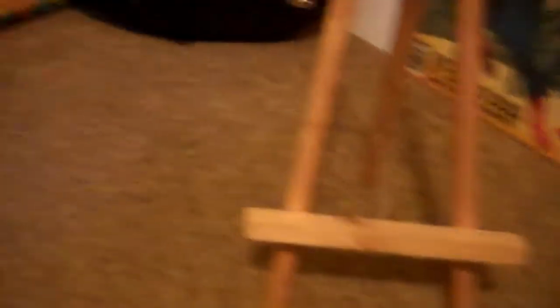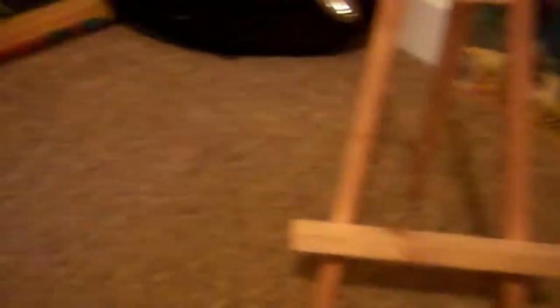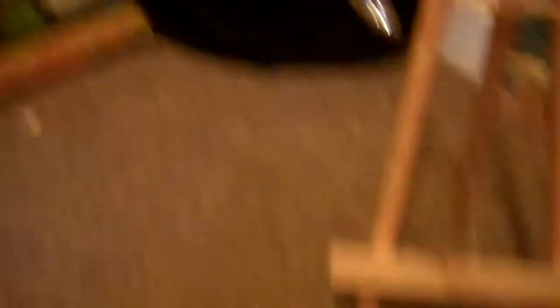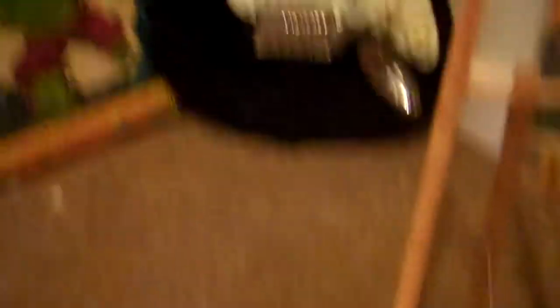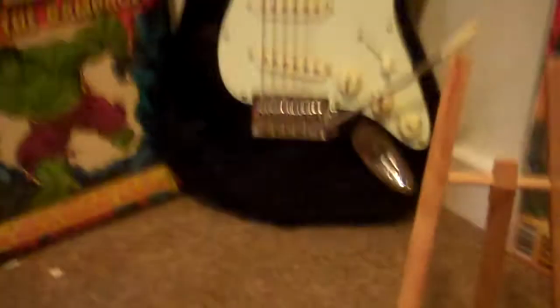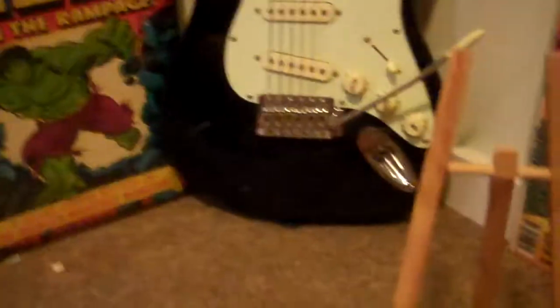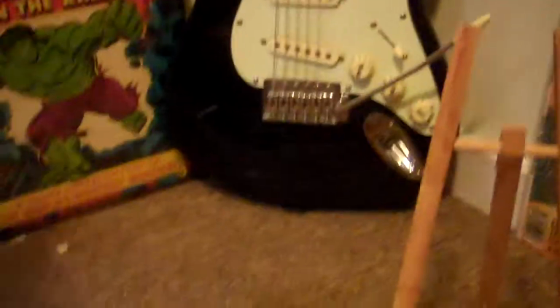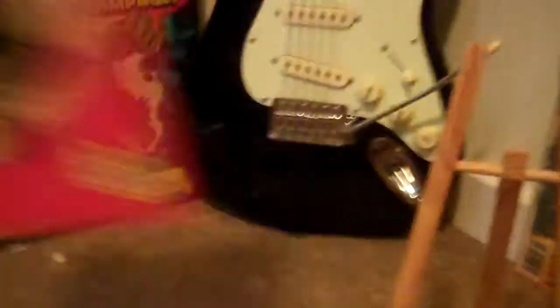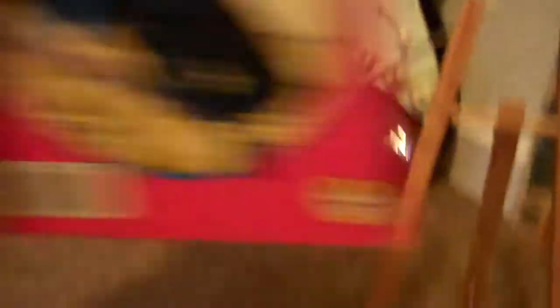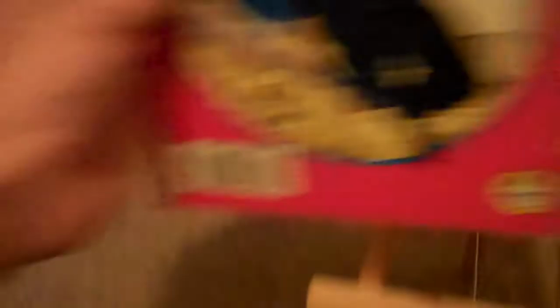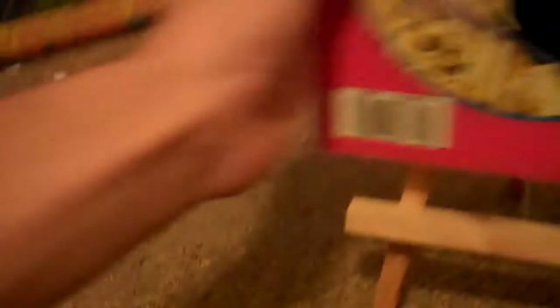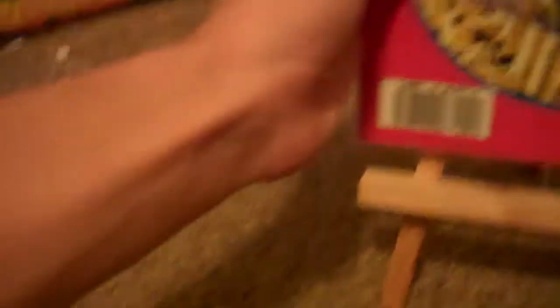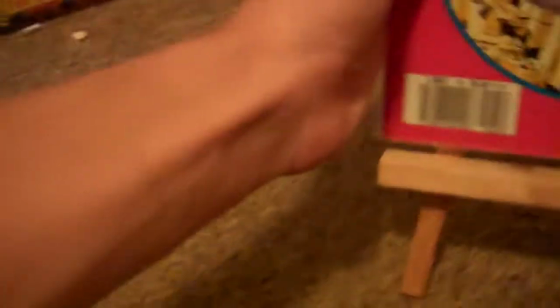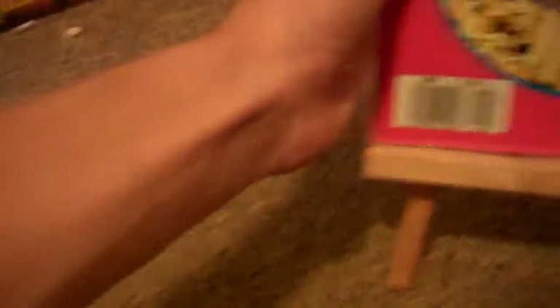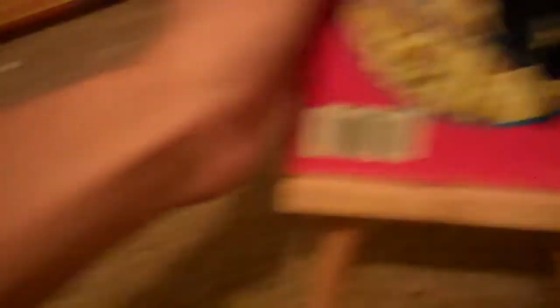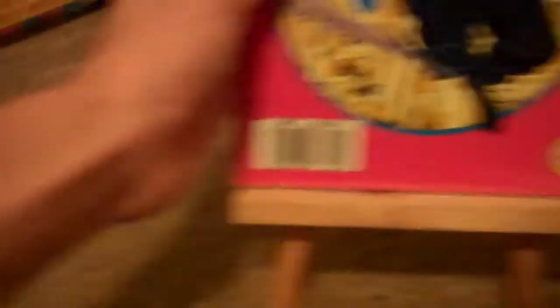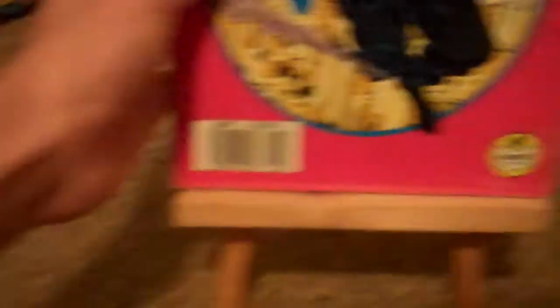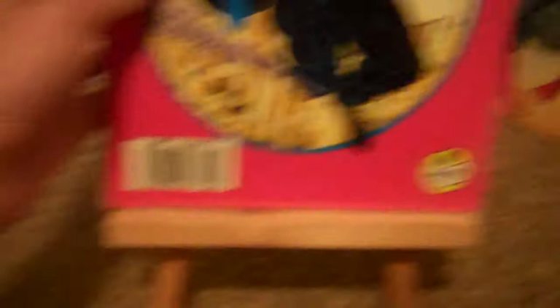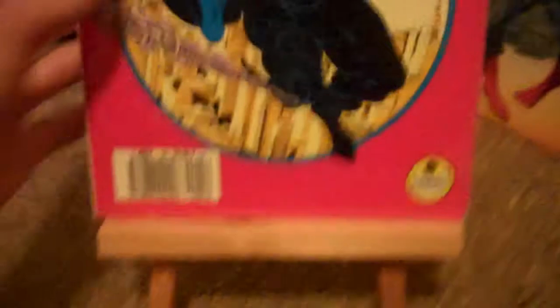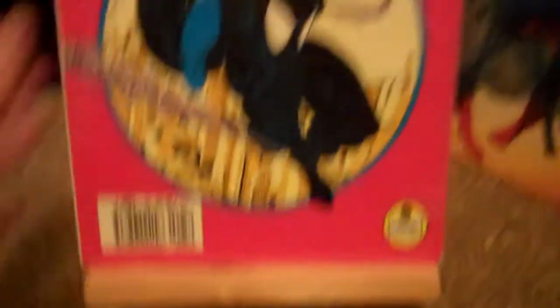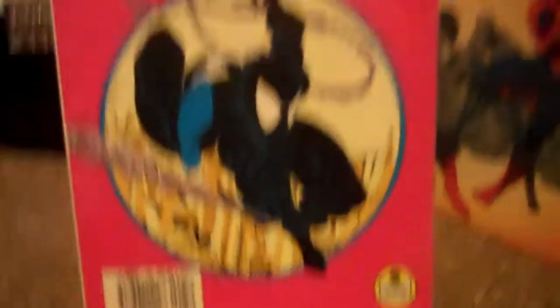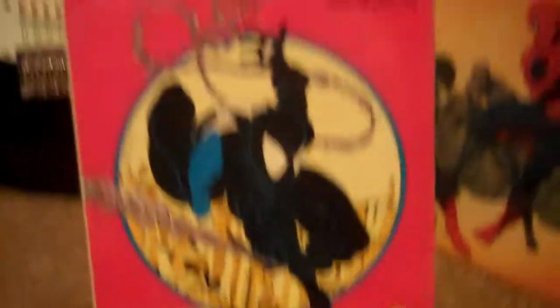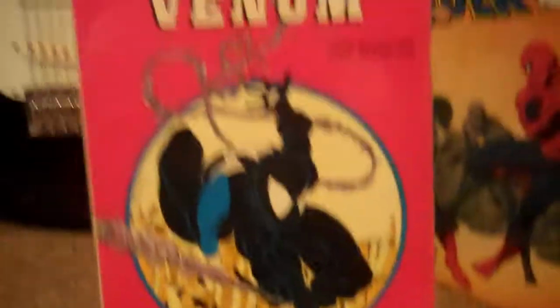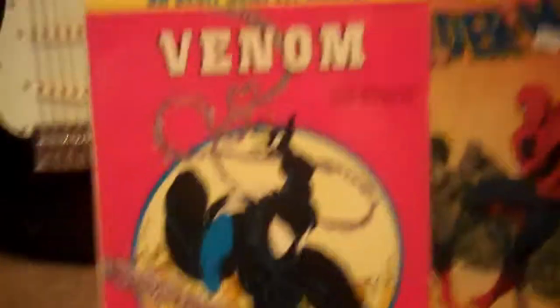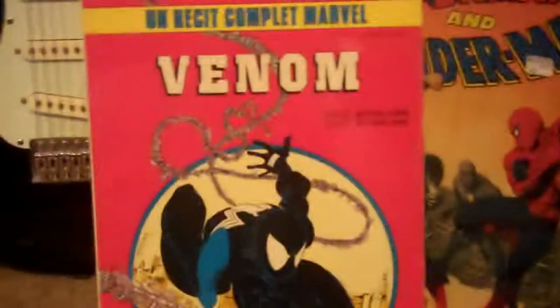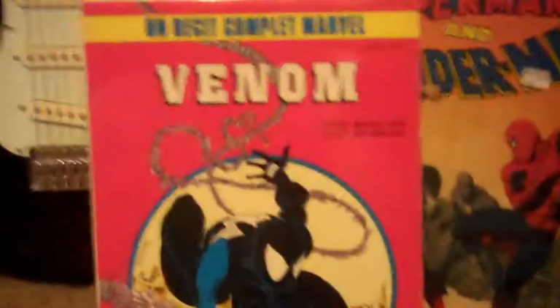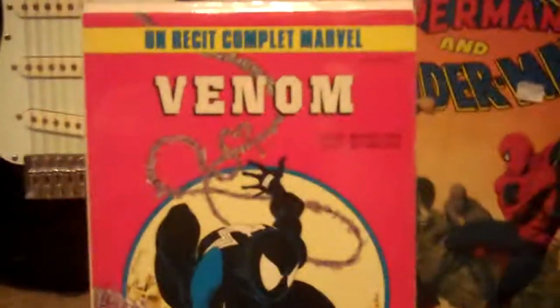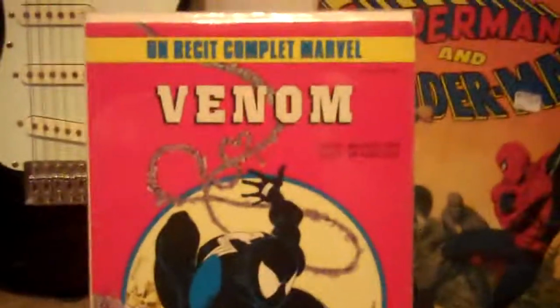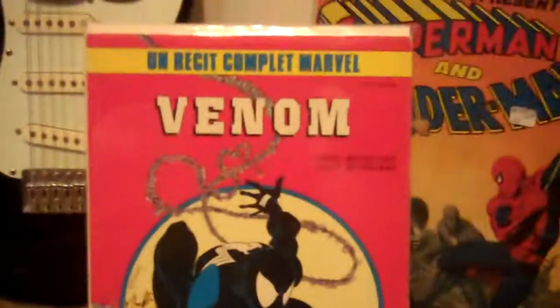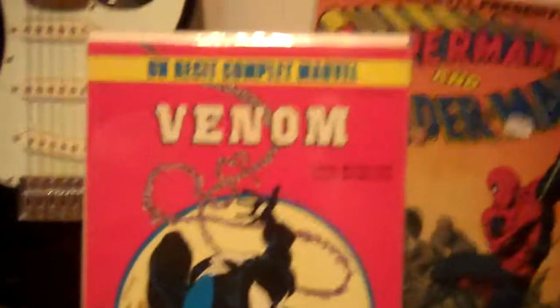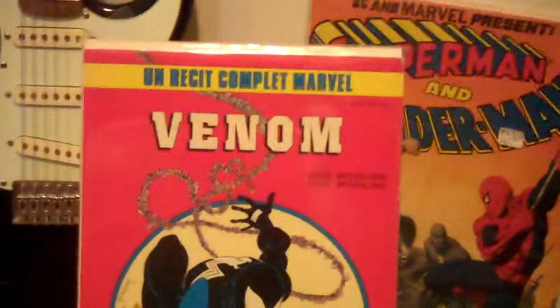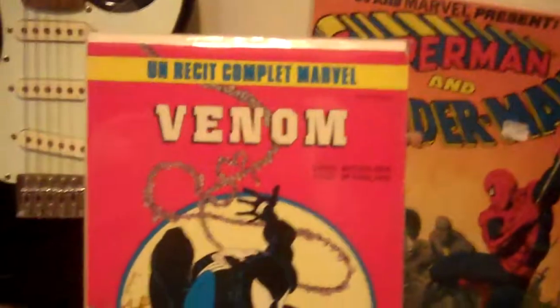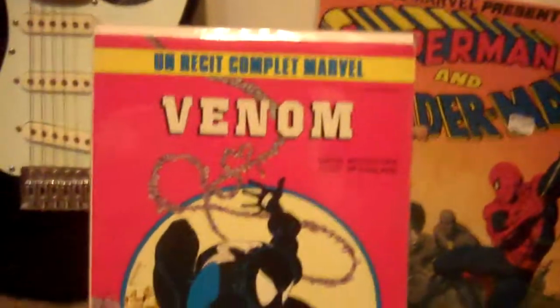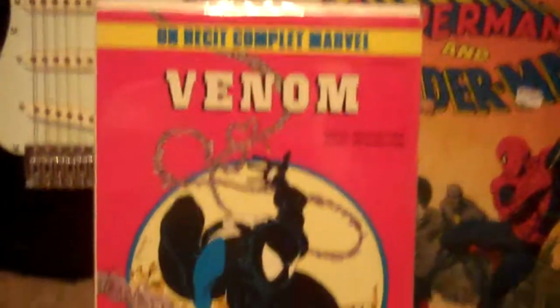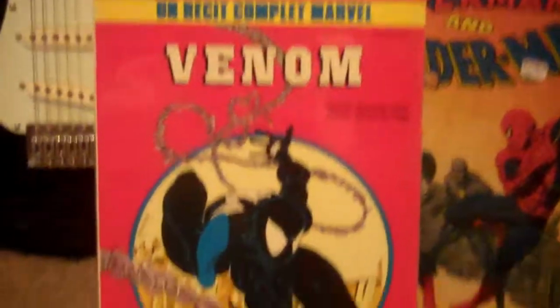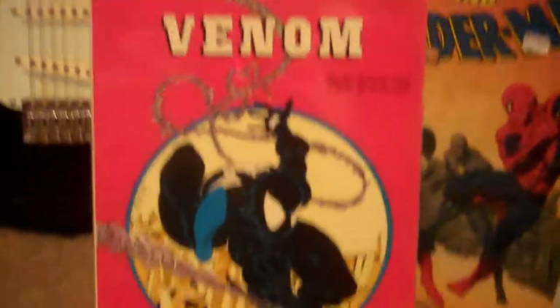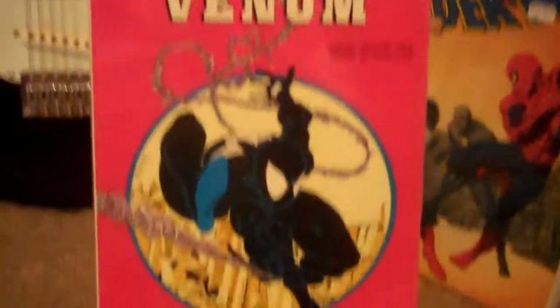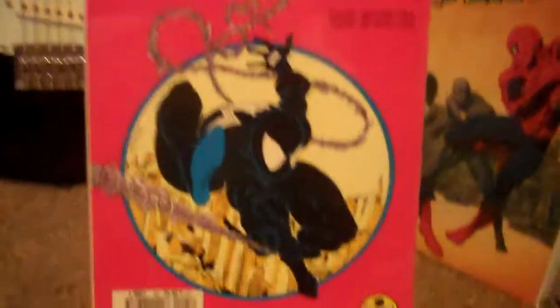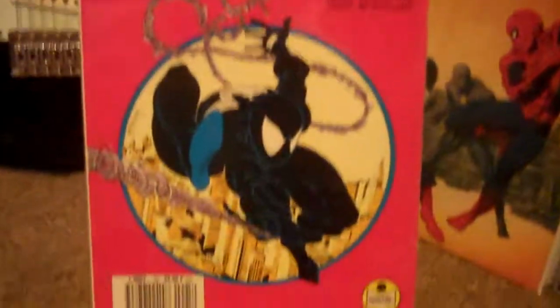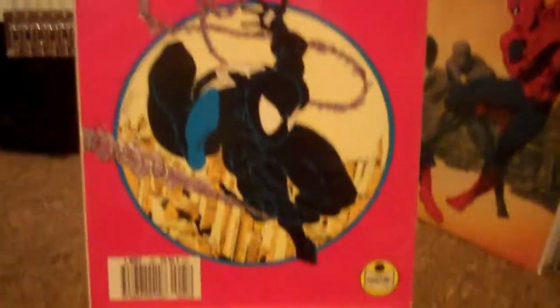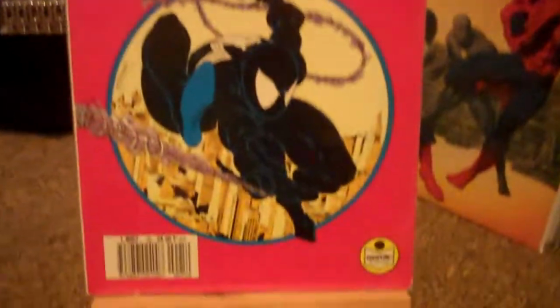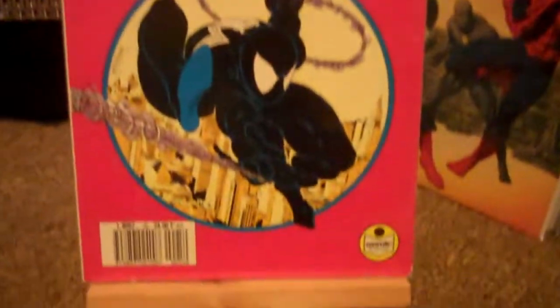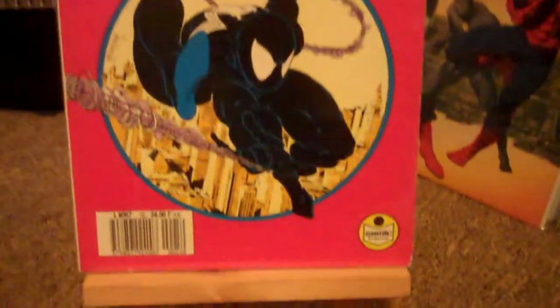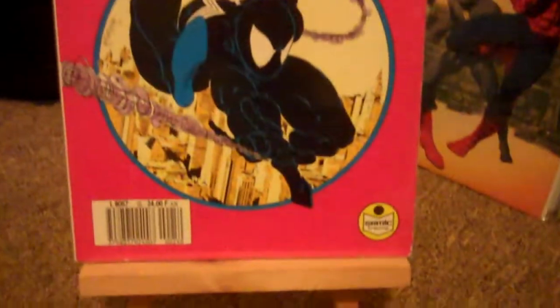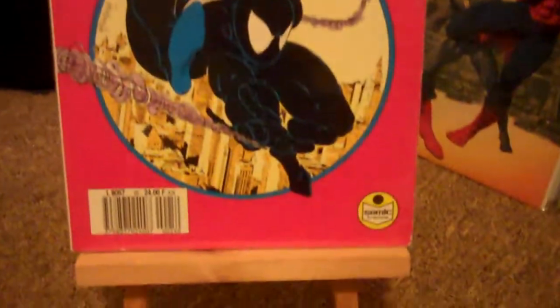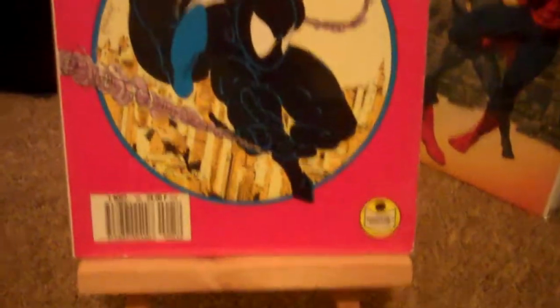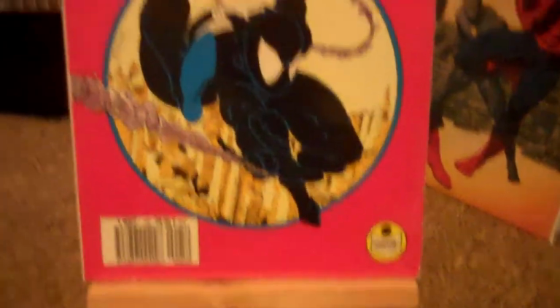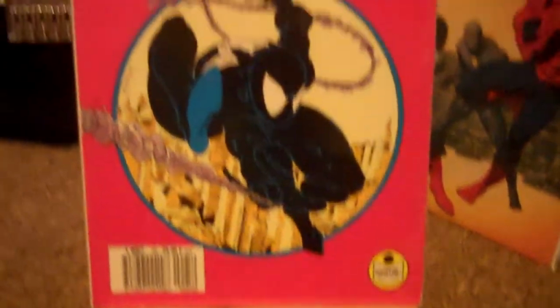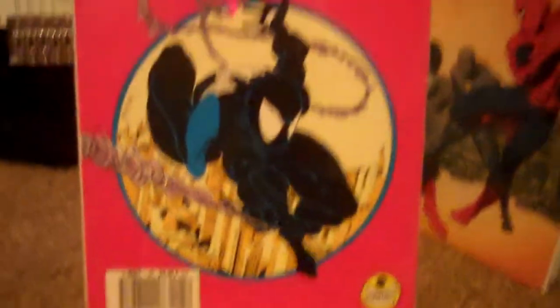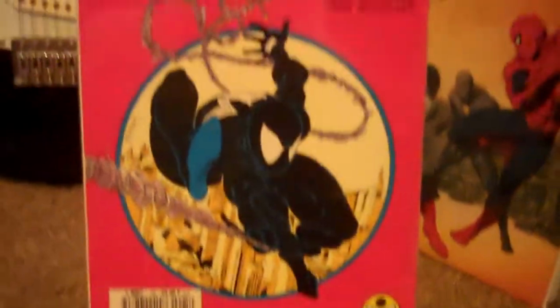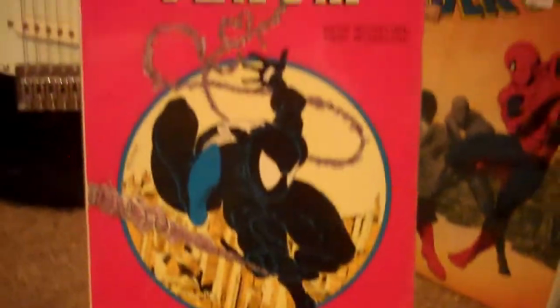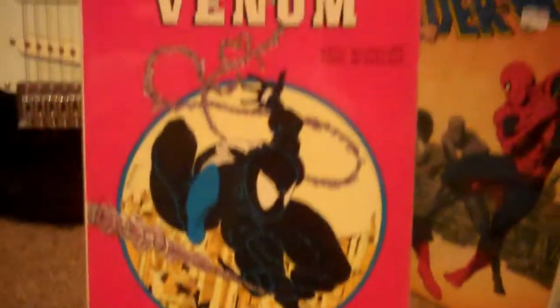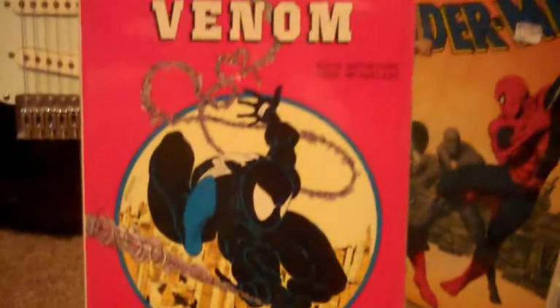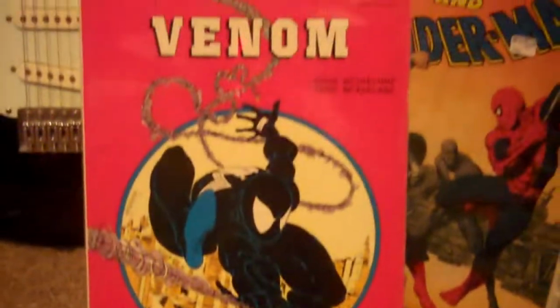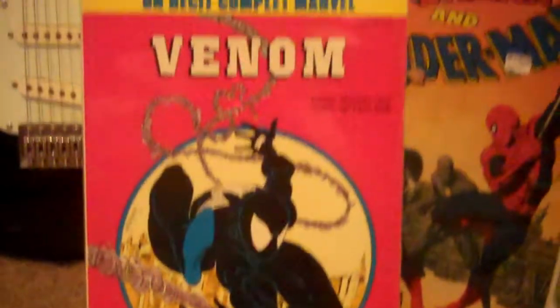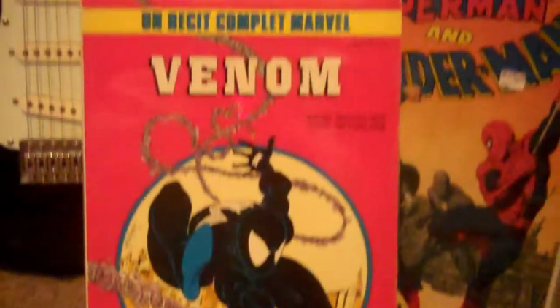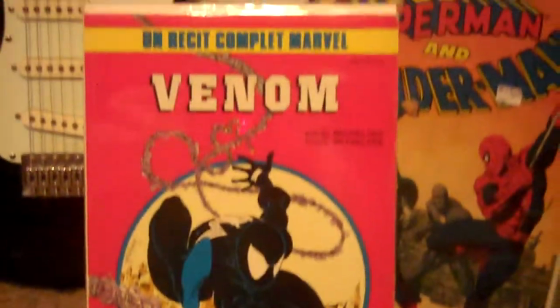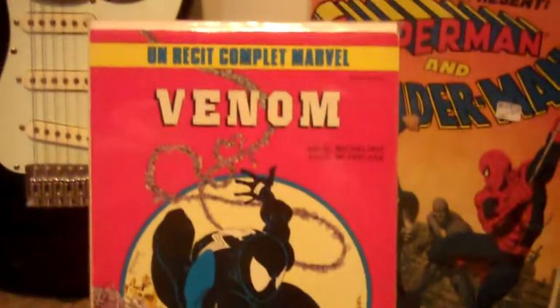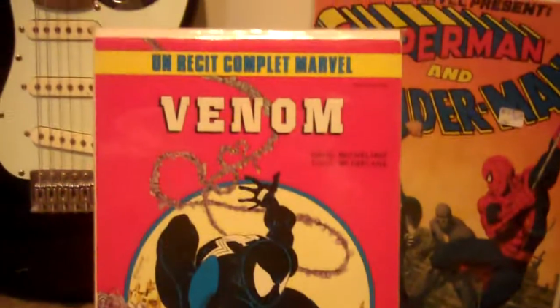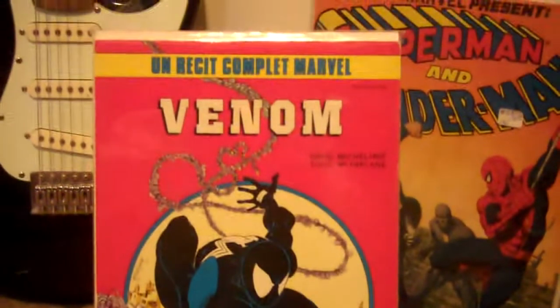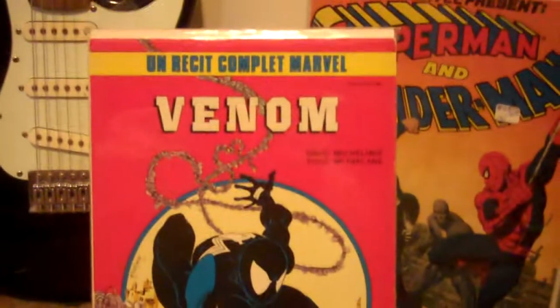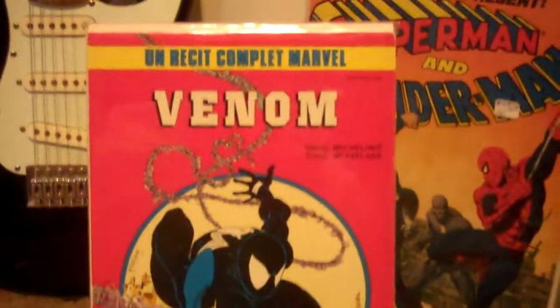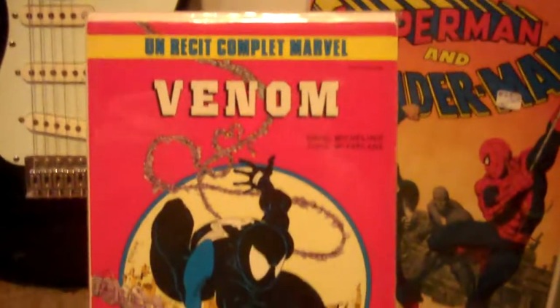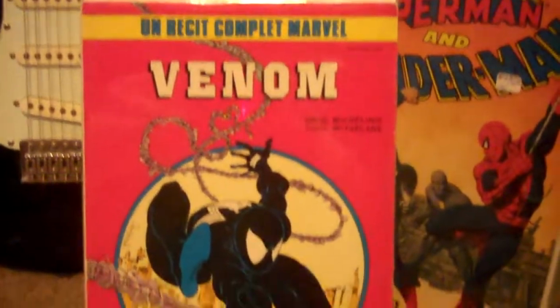And this one is brand new for me — this is the French Amazing Spider-Man 300. Really nice red cover.